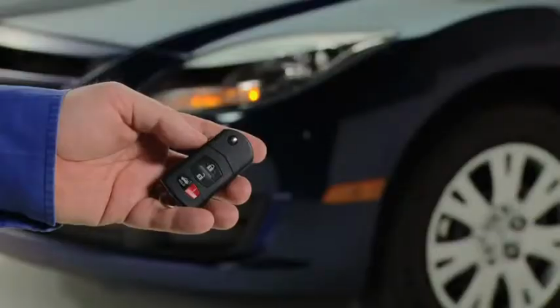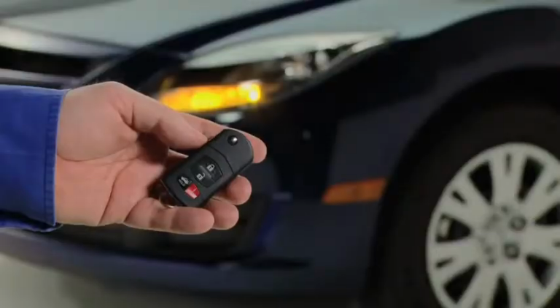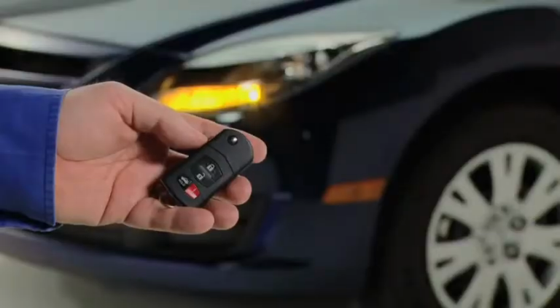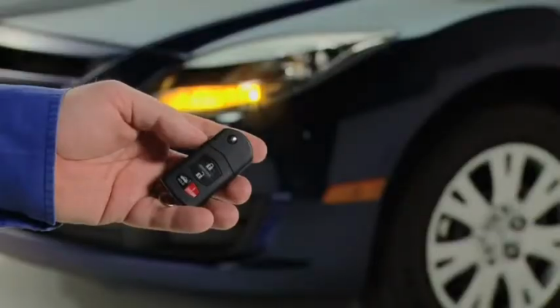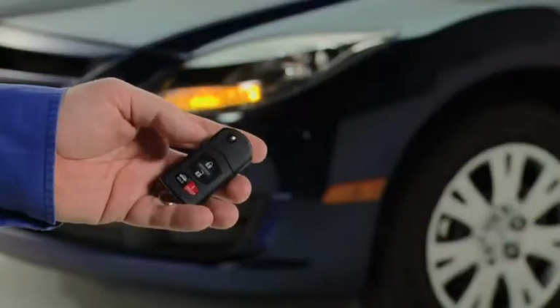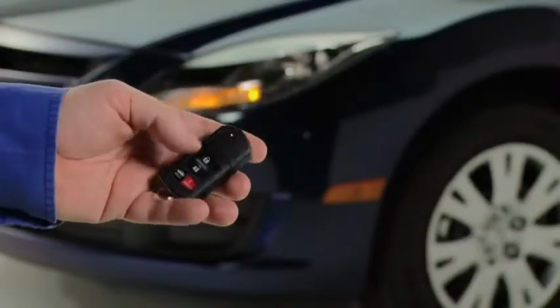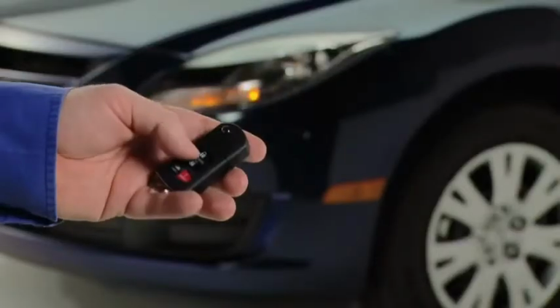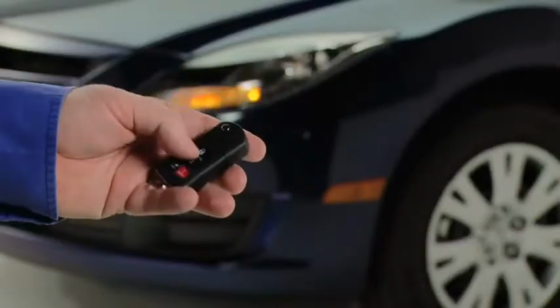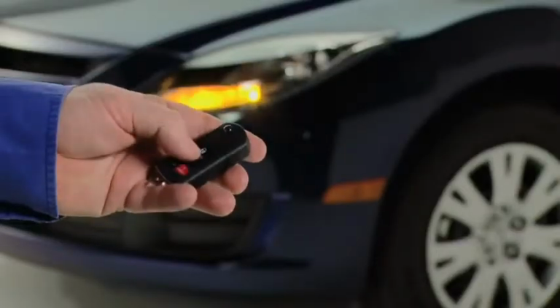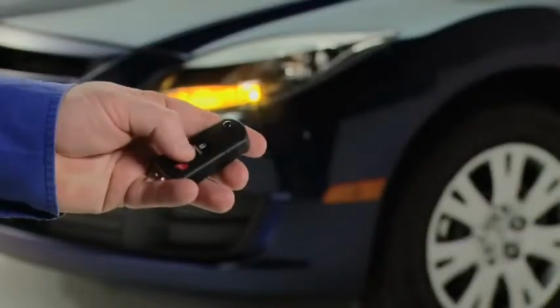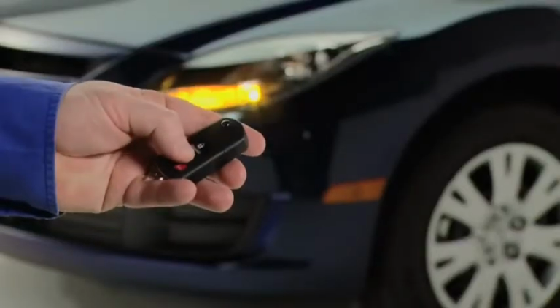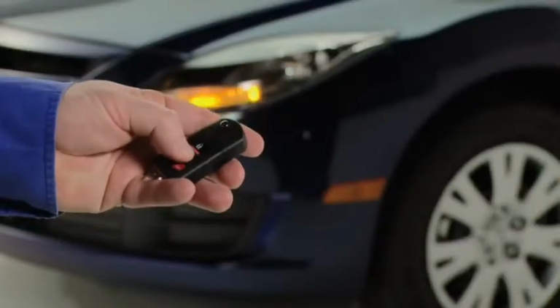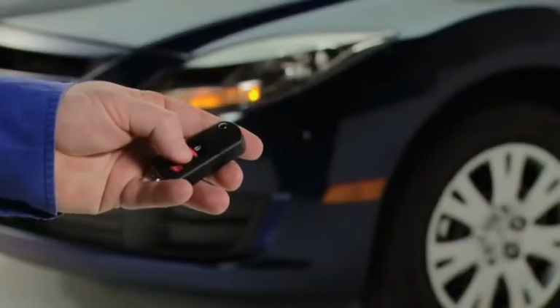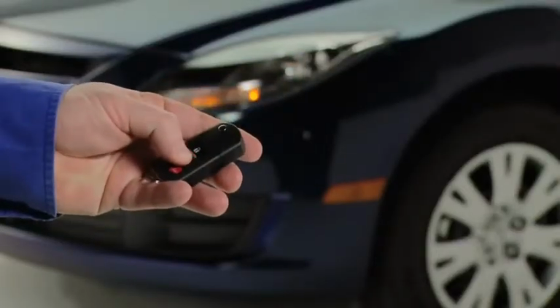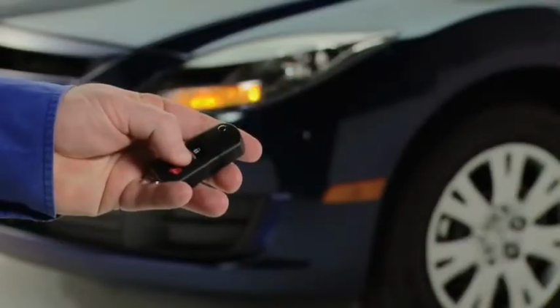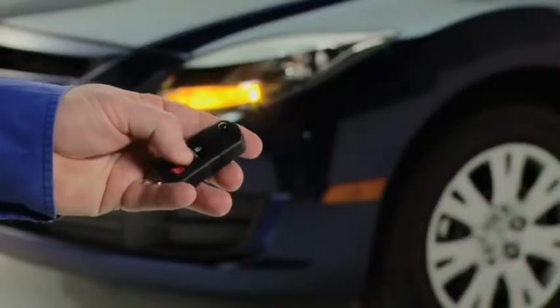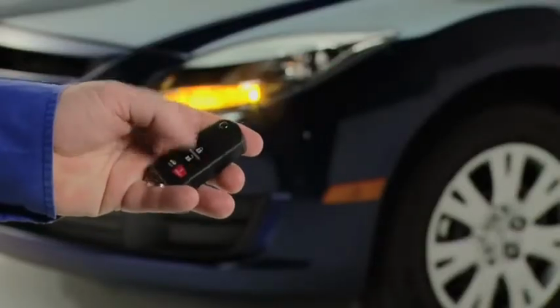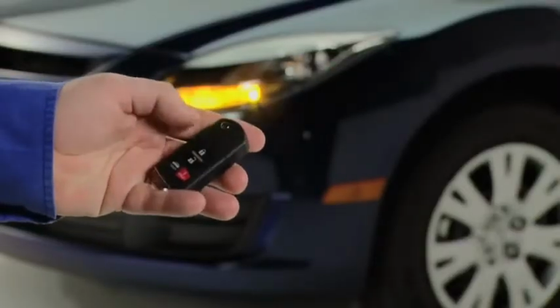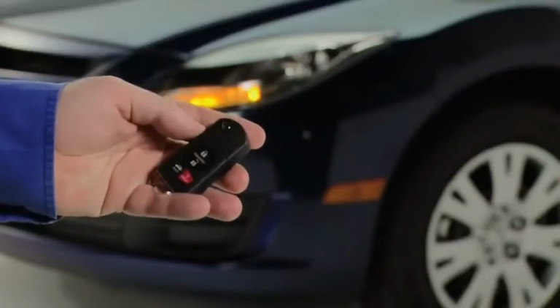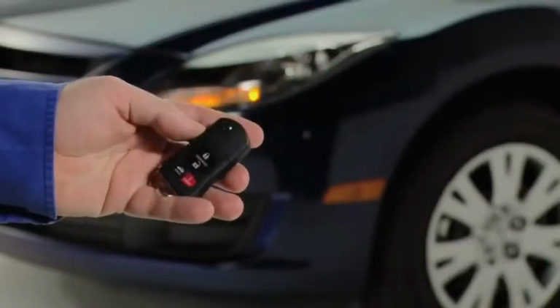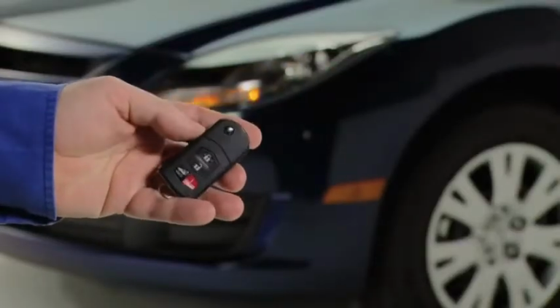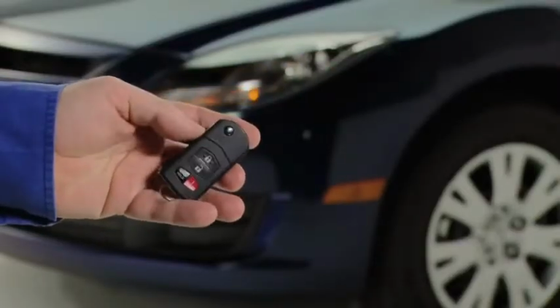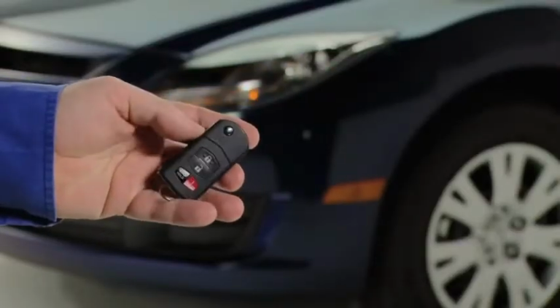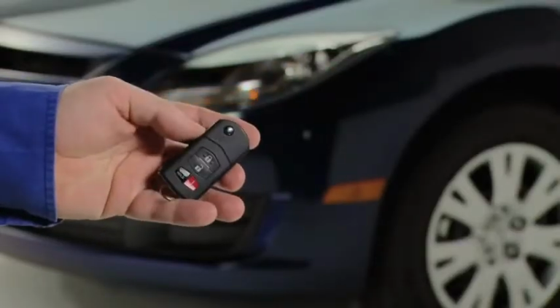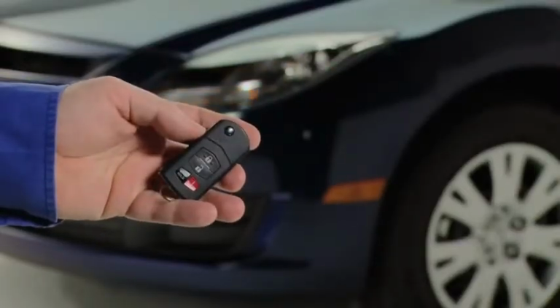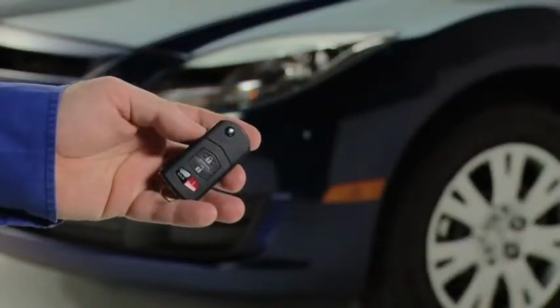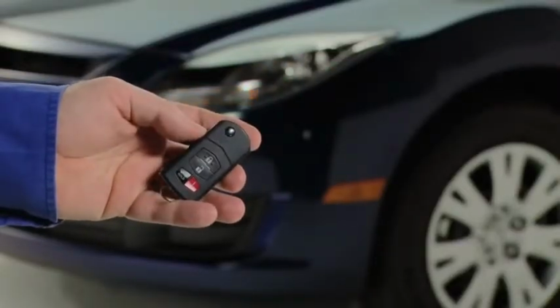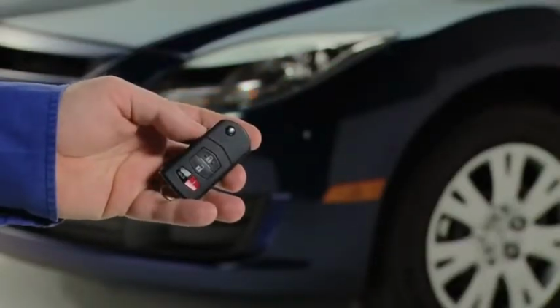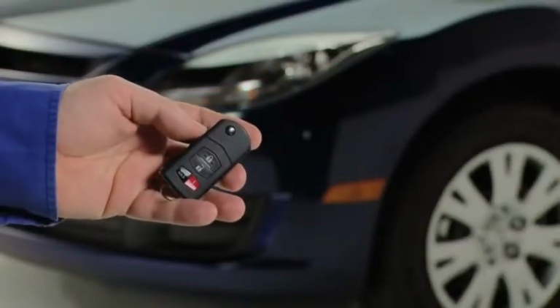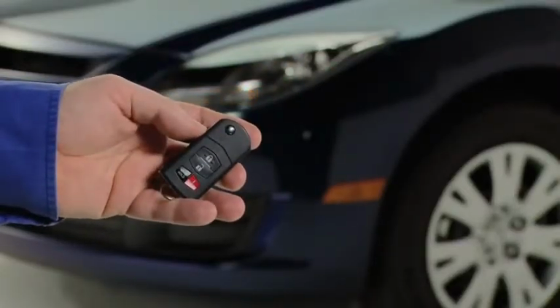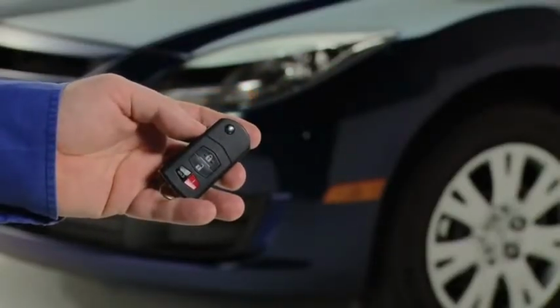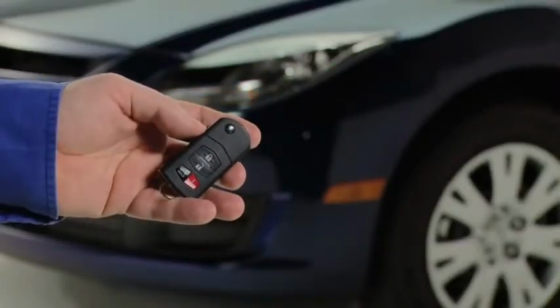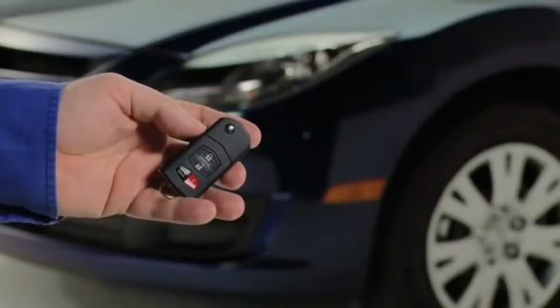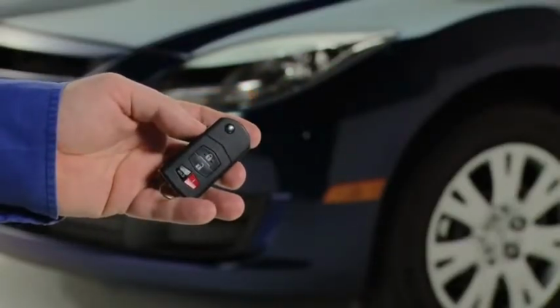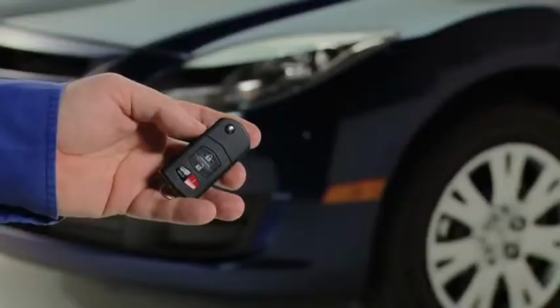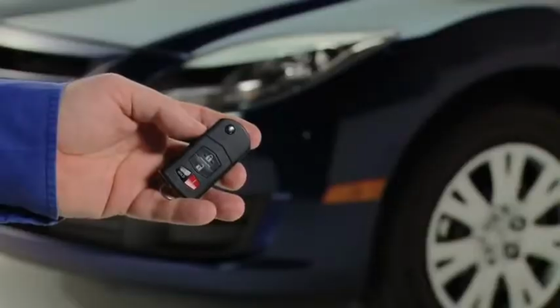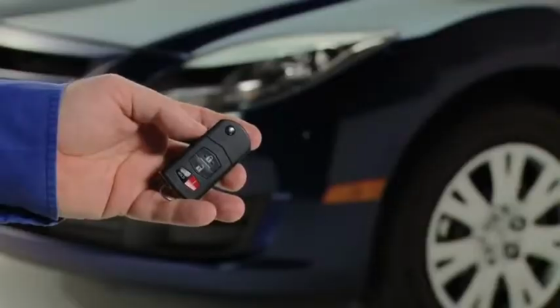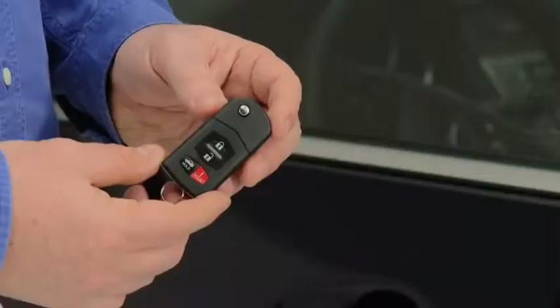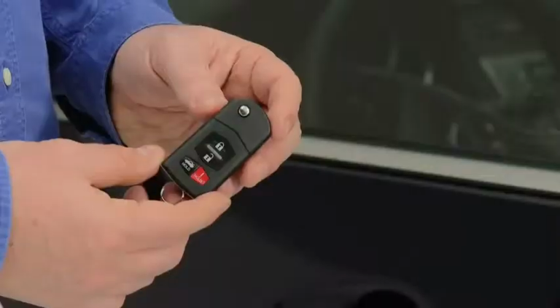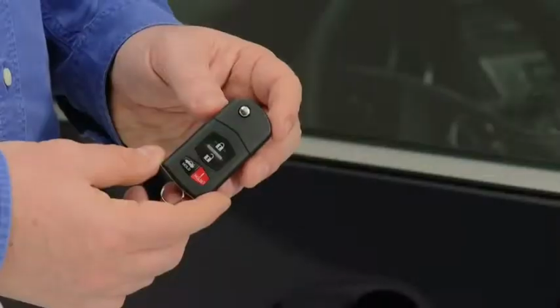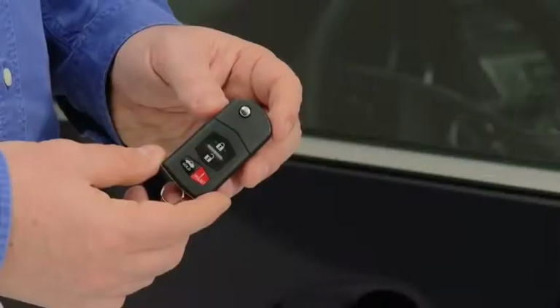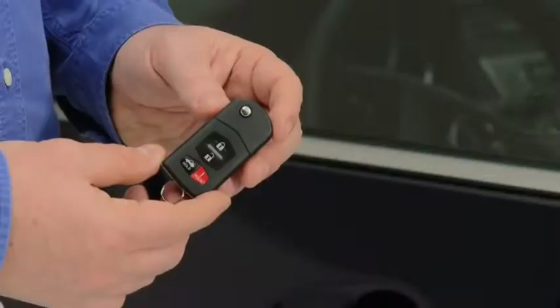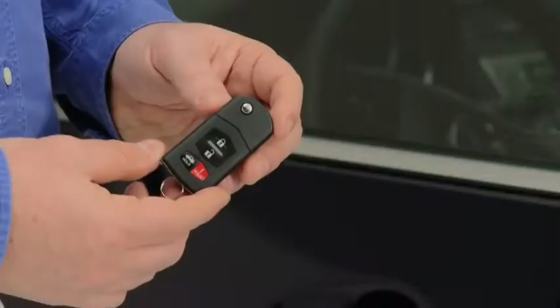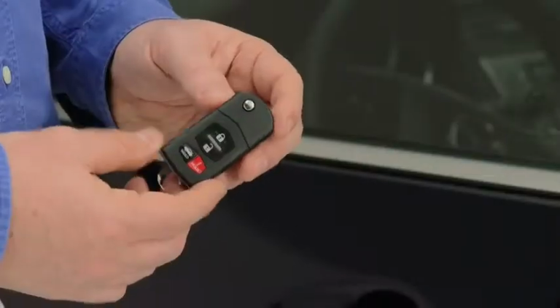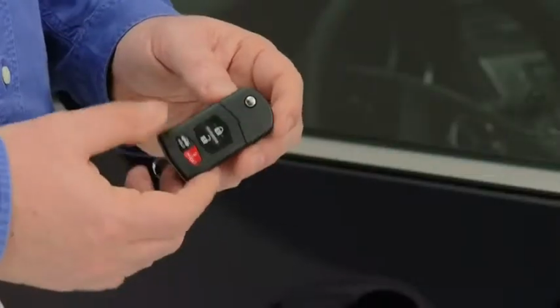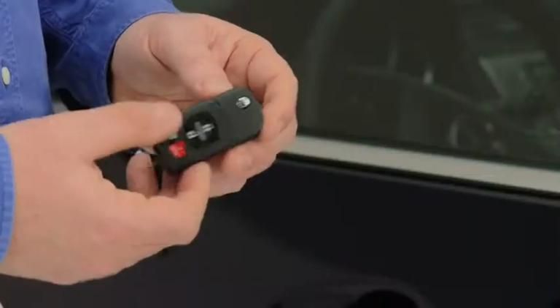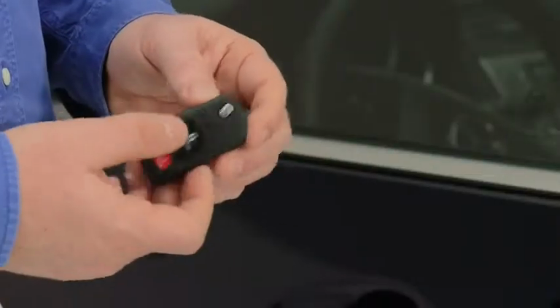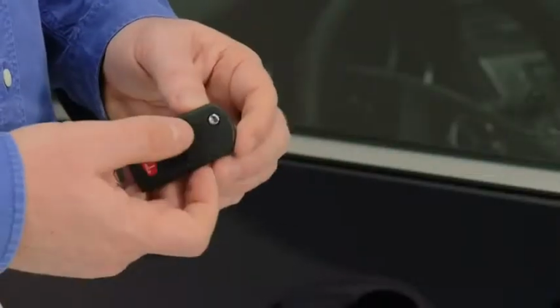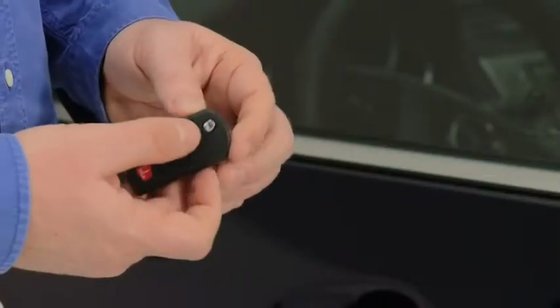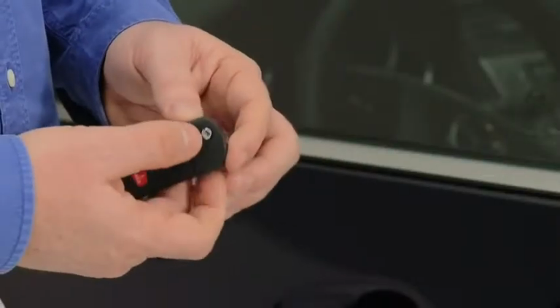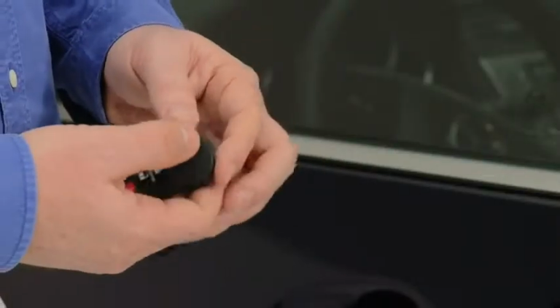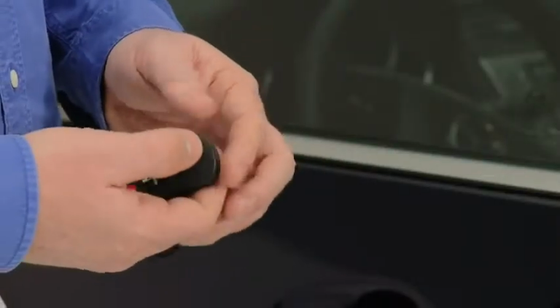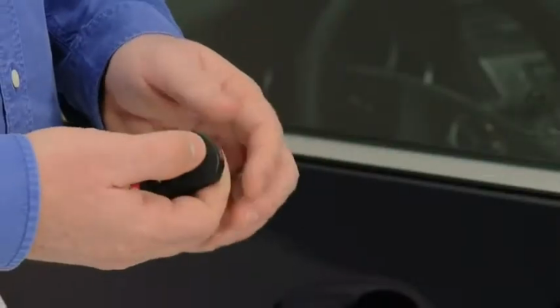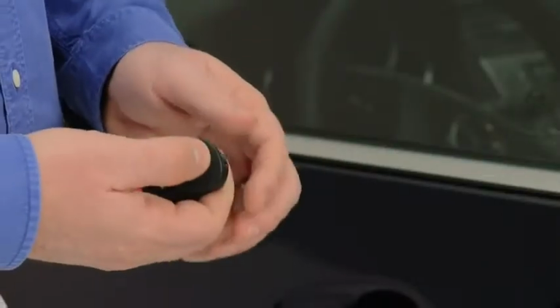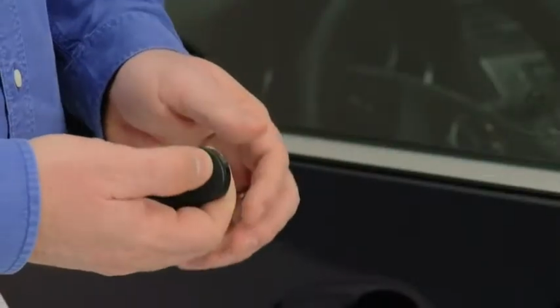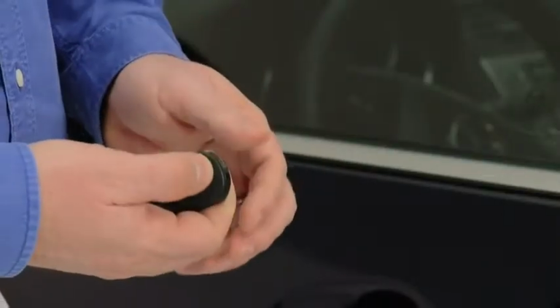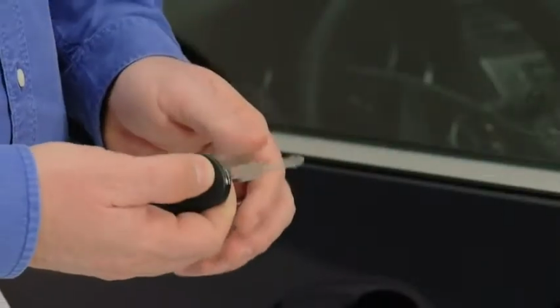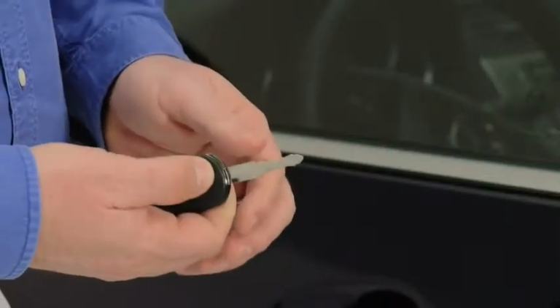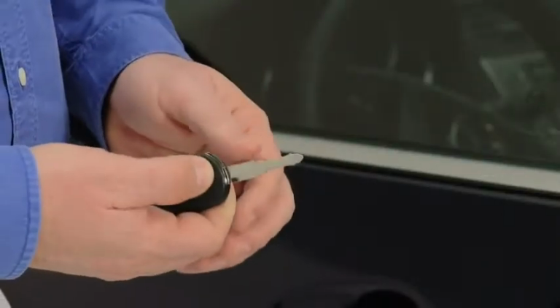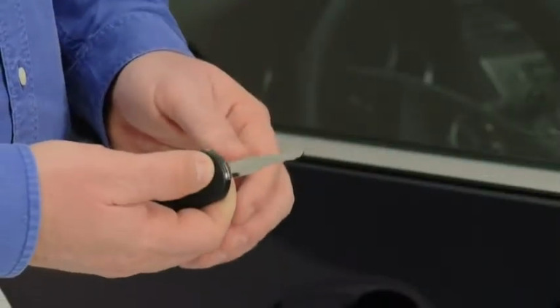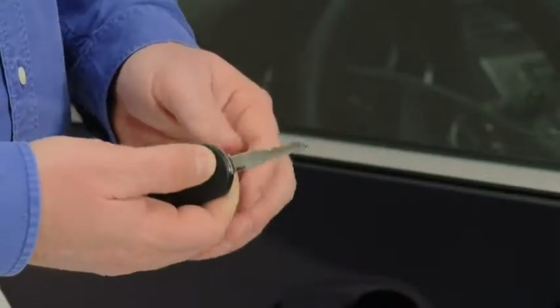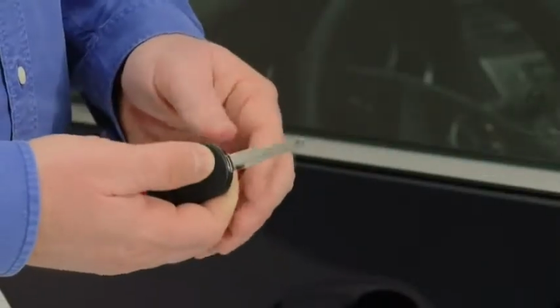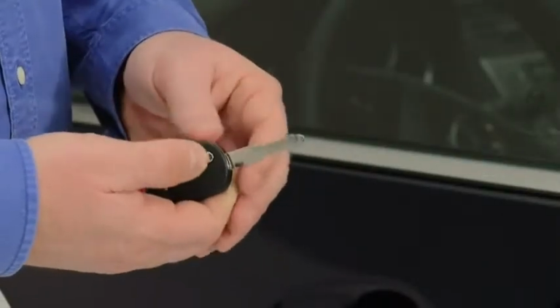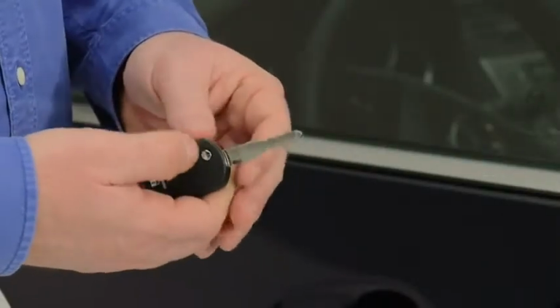To turn off this alarm, press any button on the transmitter. To extend the key, press the release button.